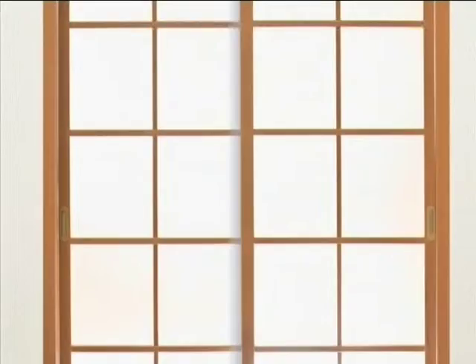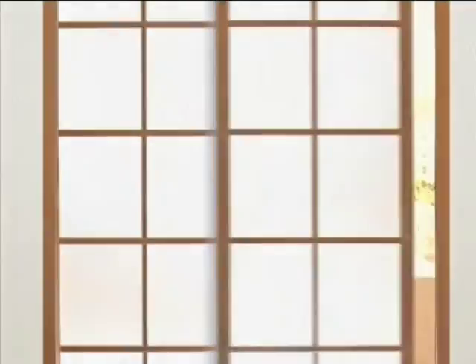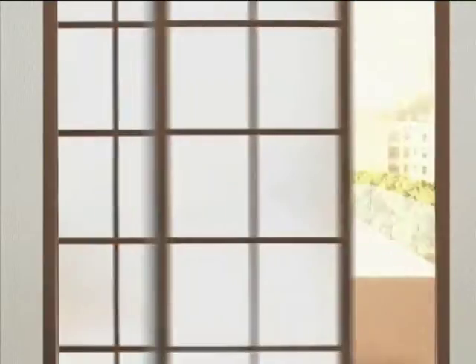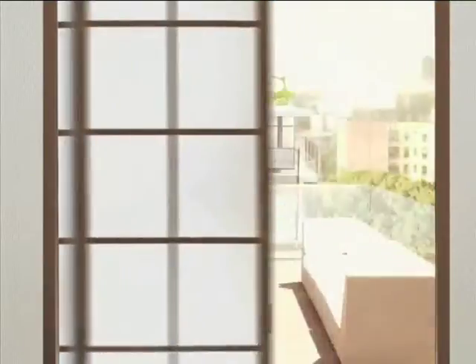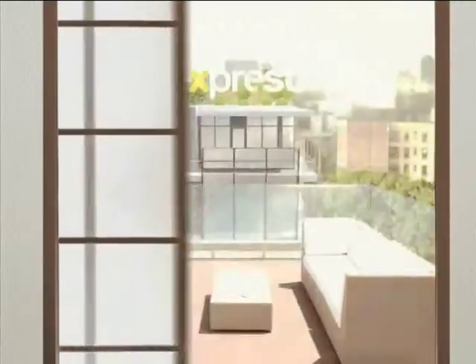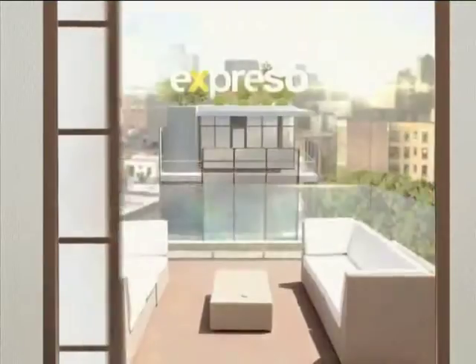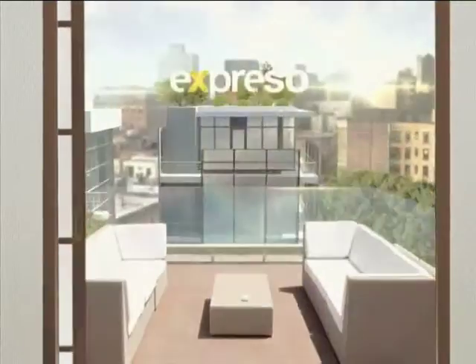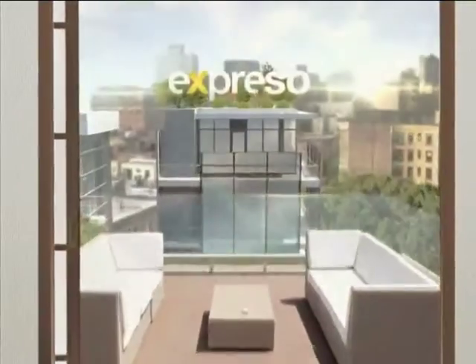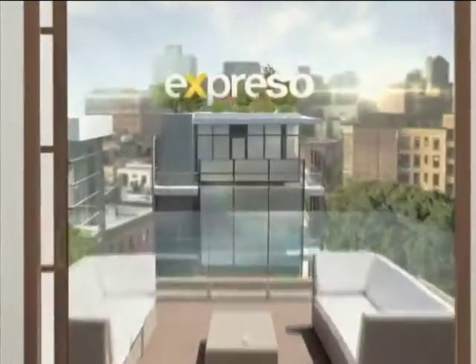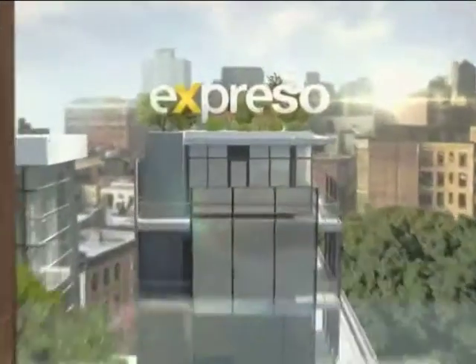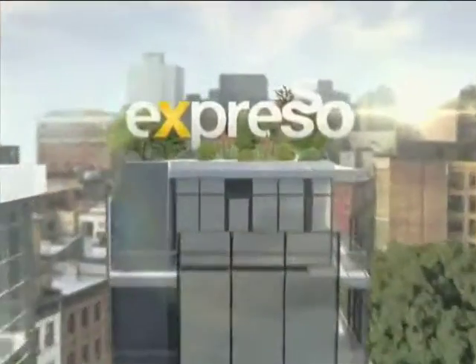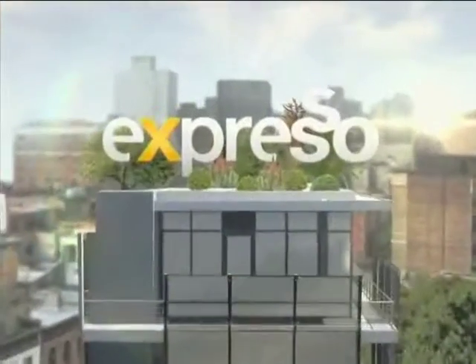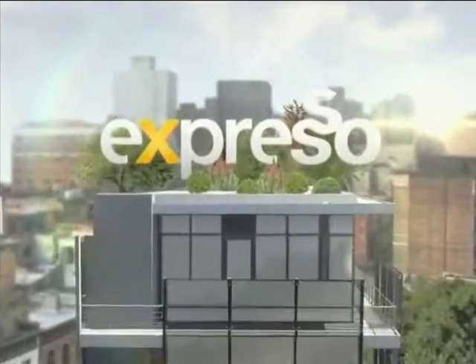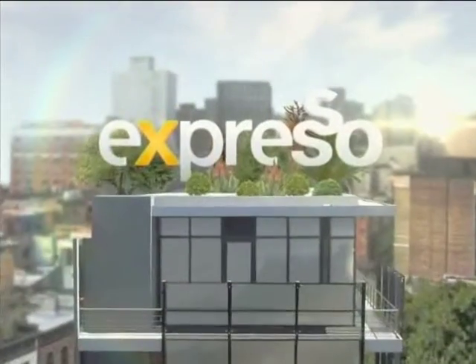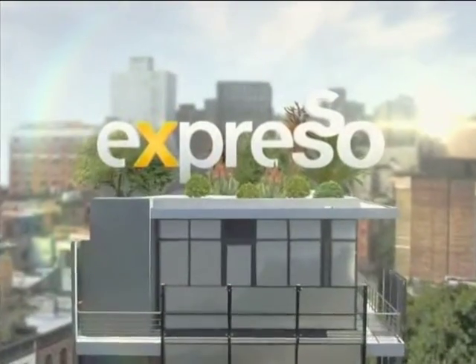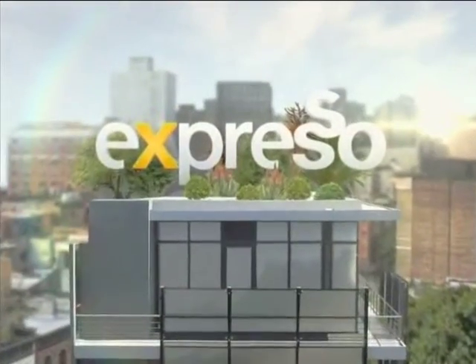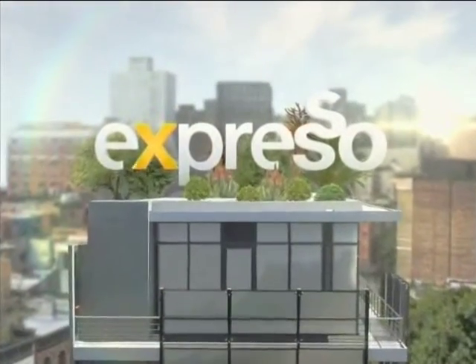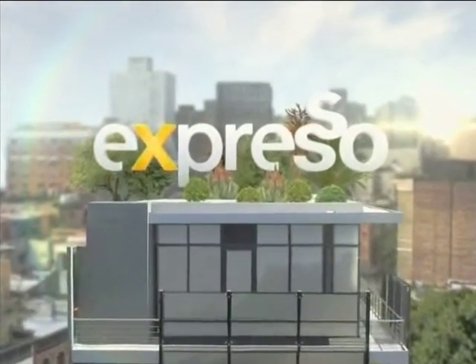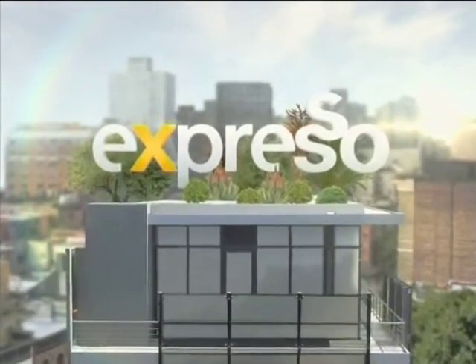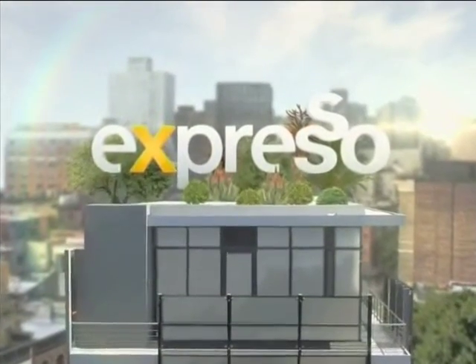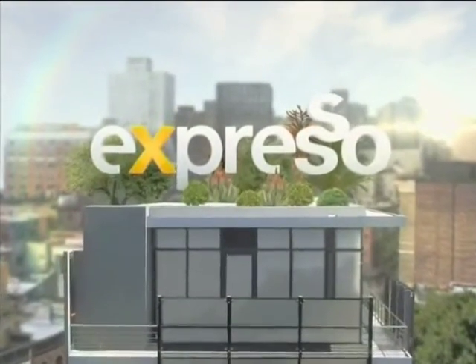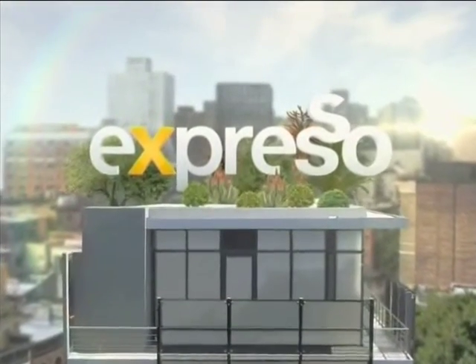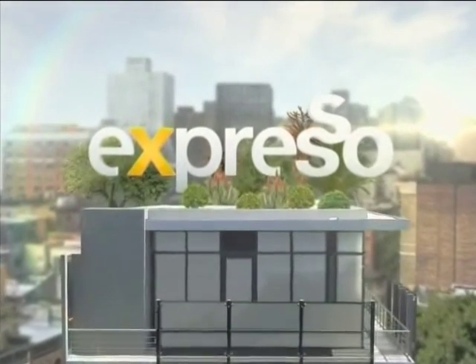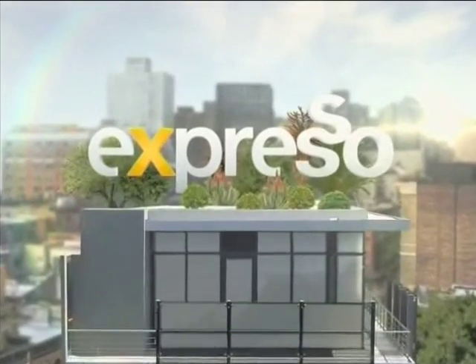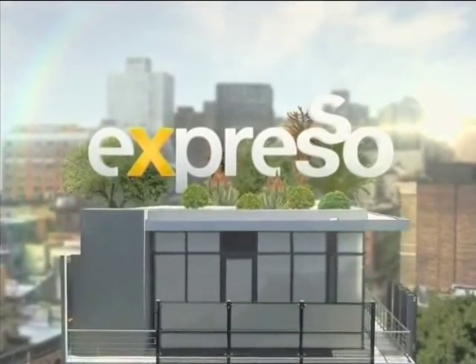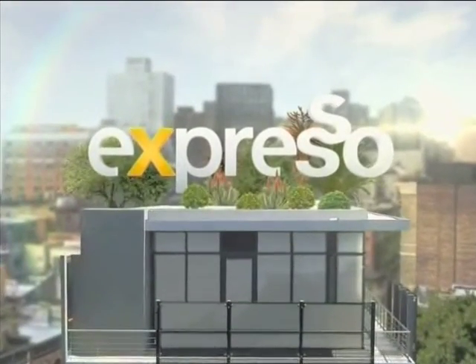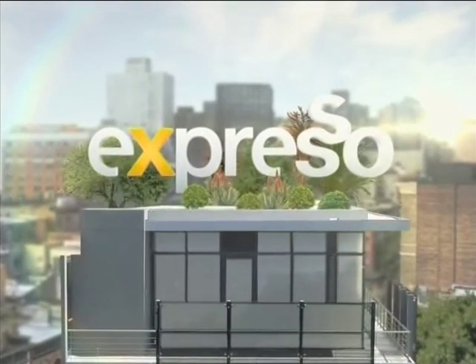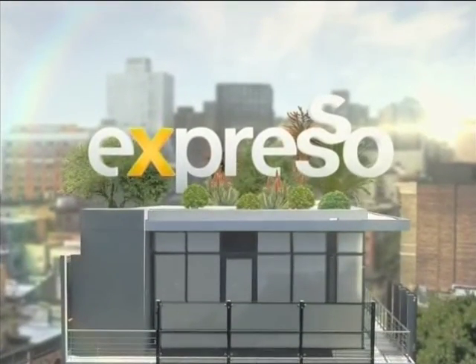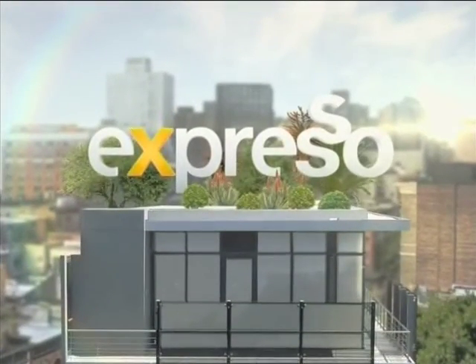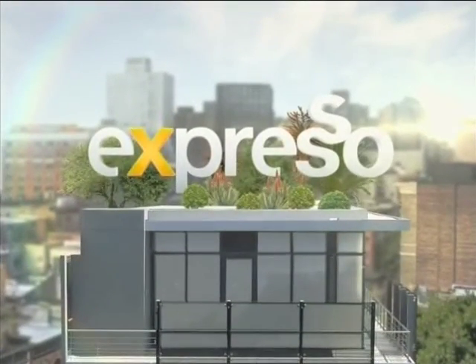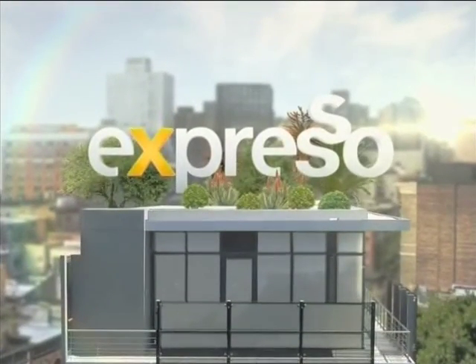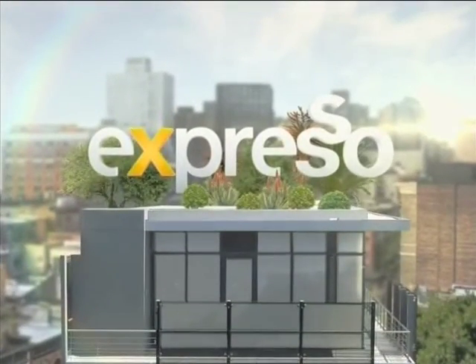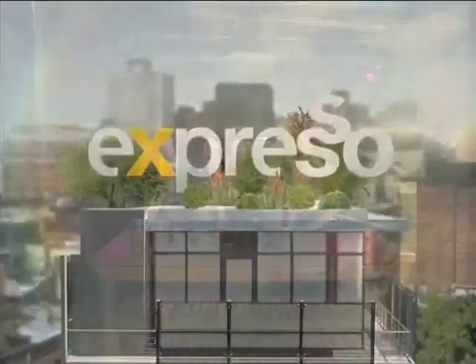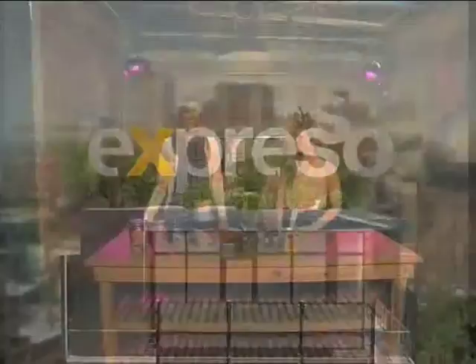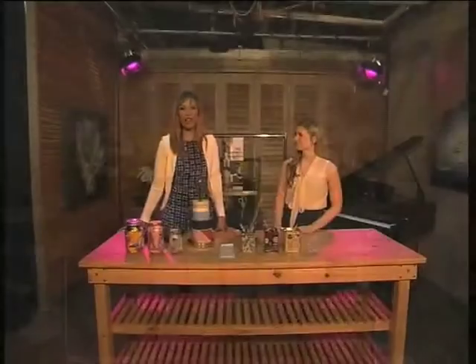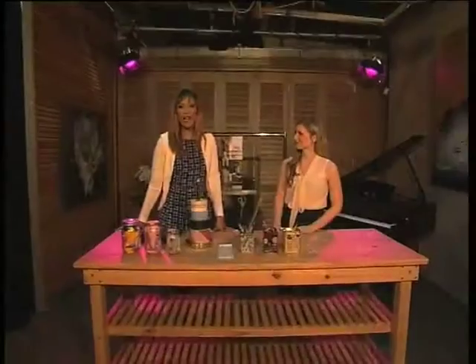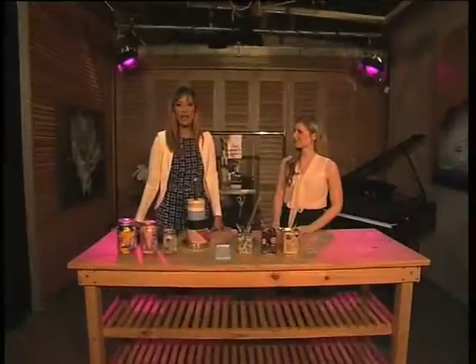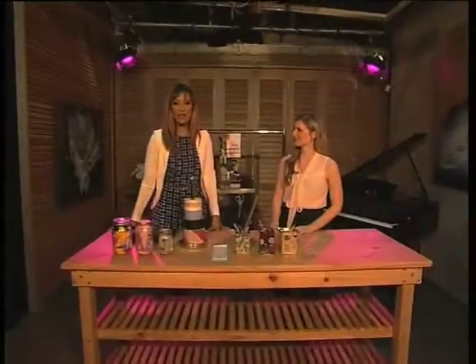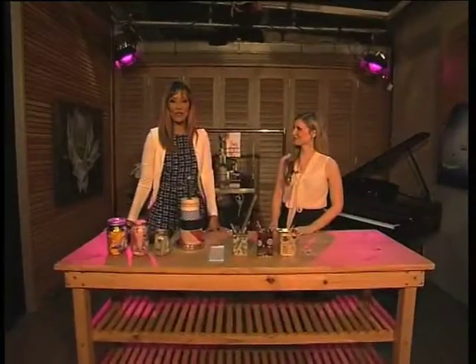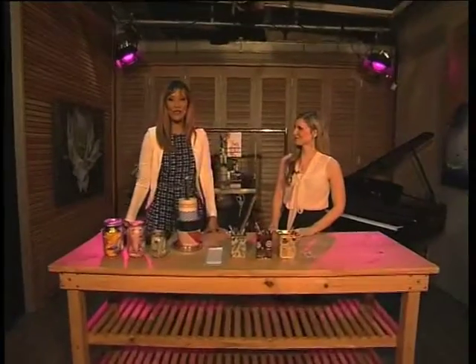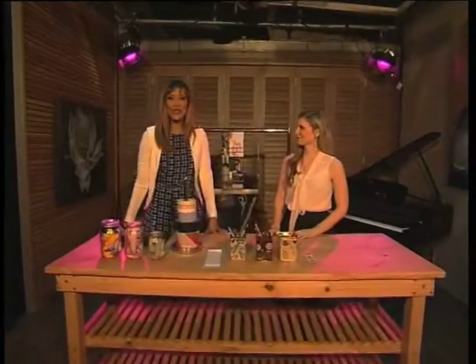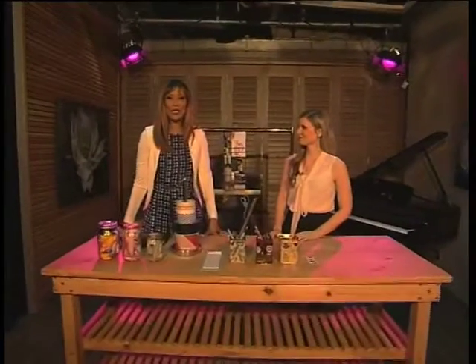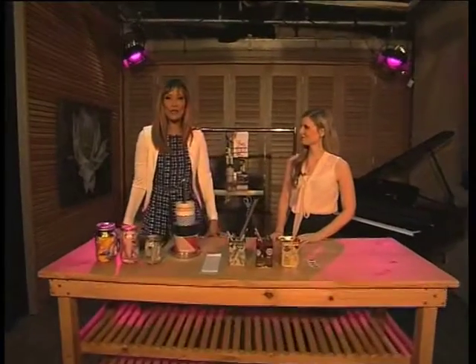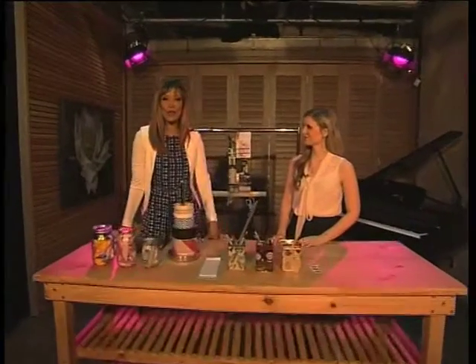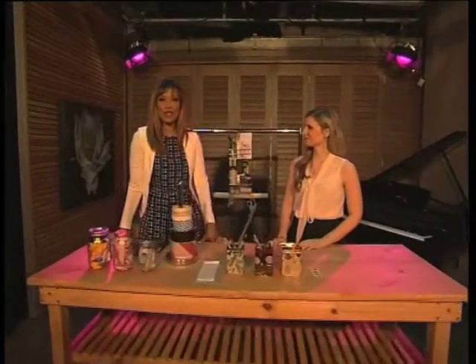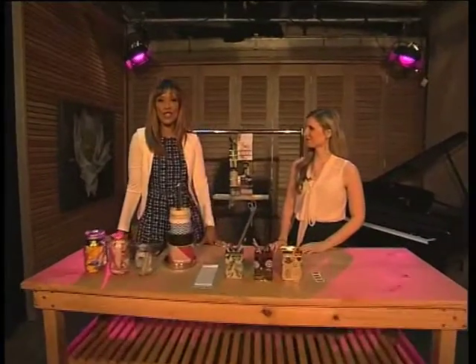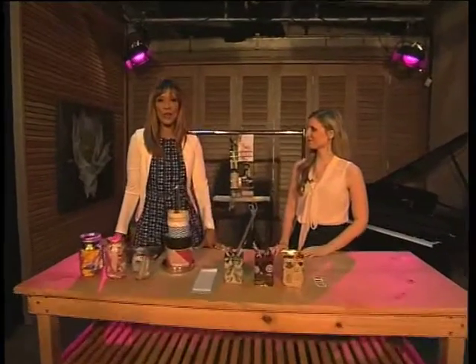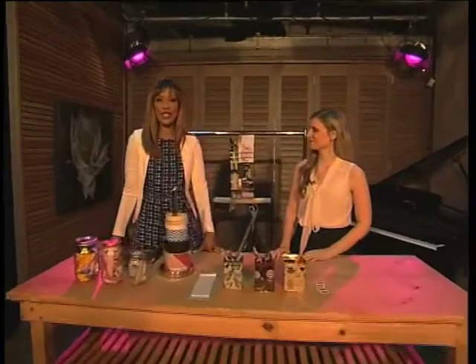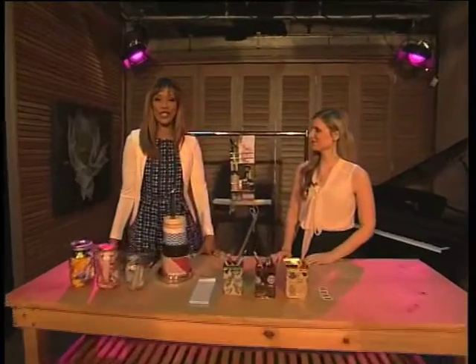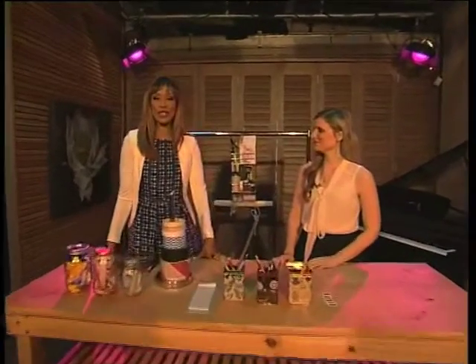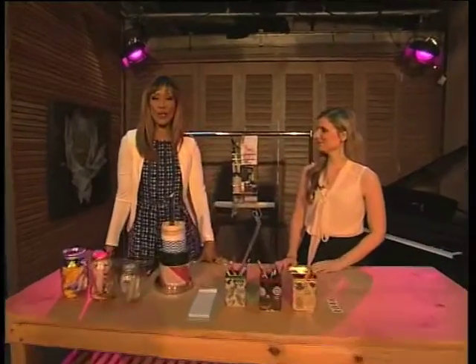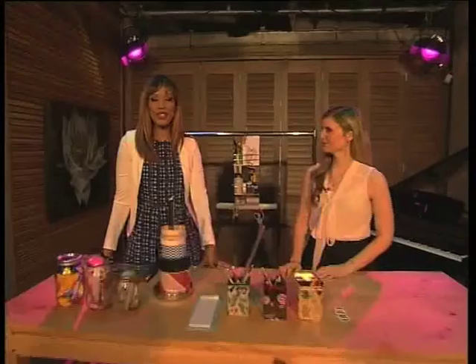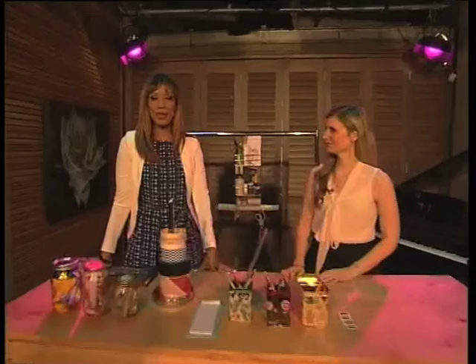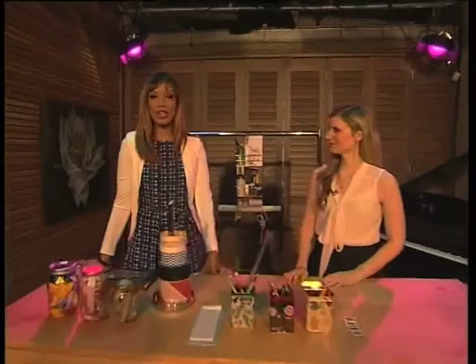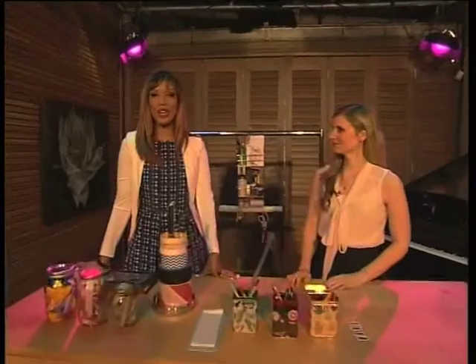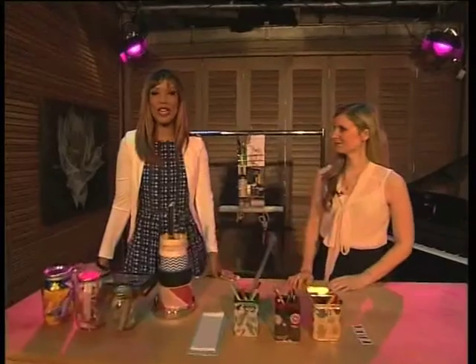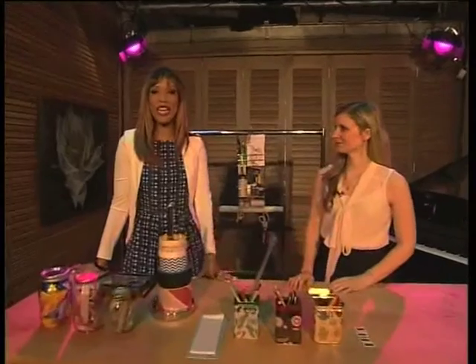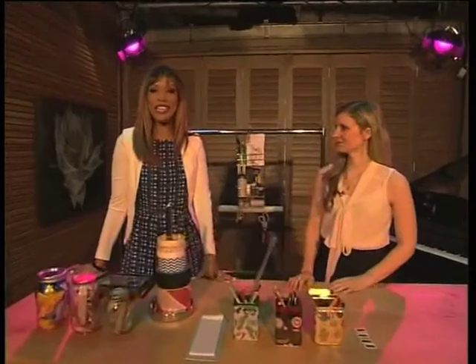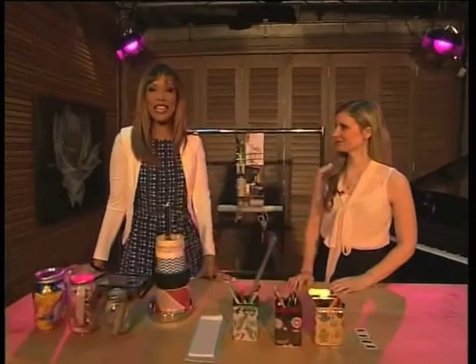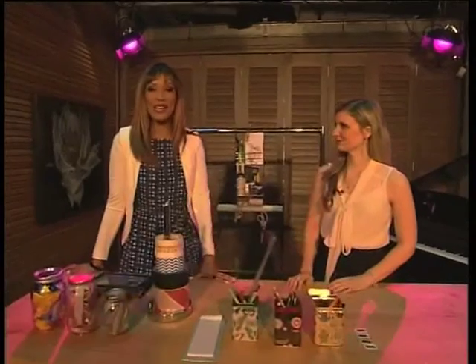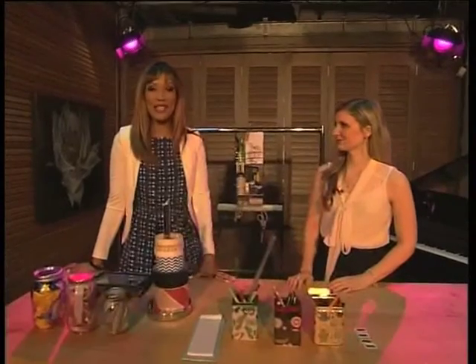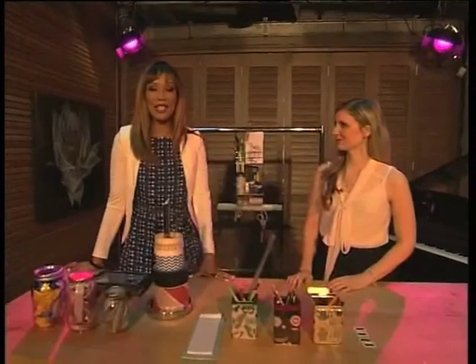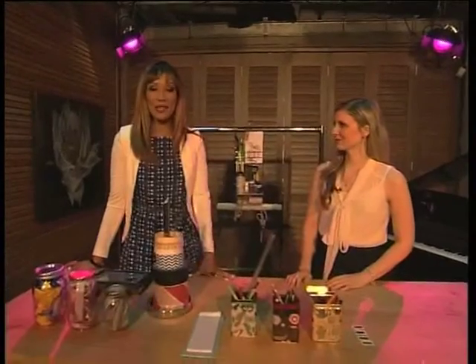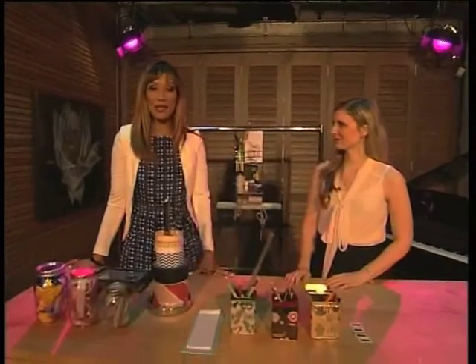It's your feel-good breakfast show. You're back with Expresso here on SABC3.